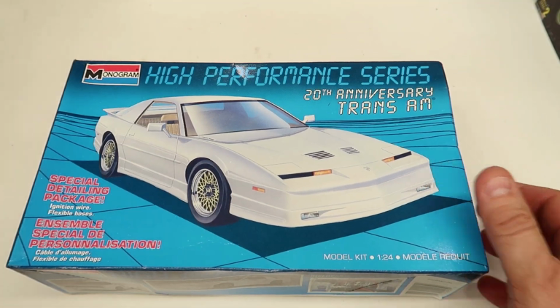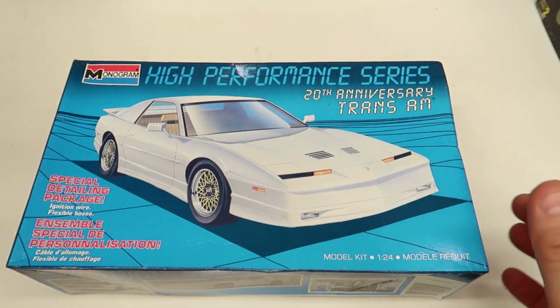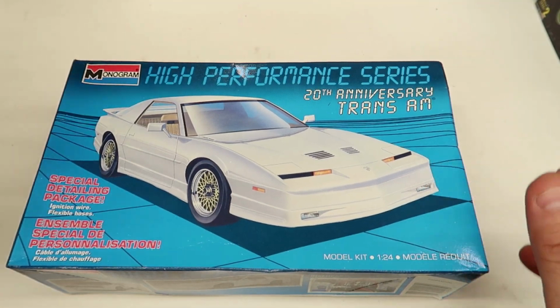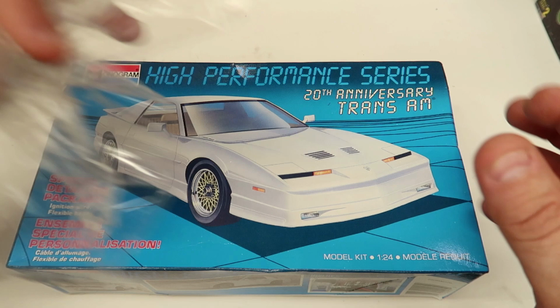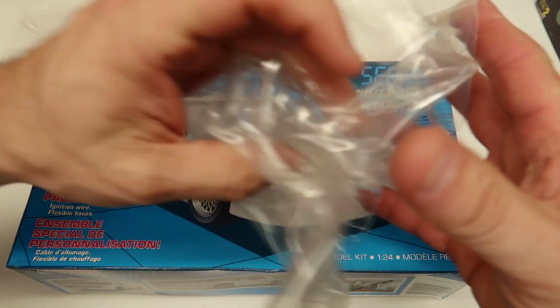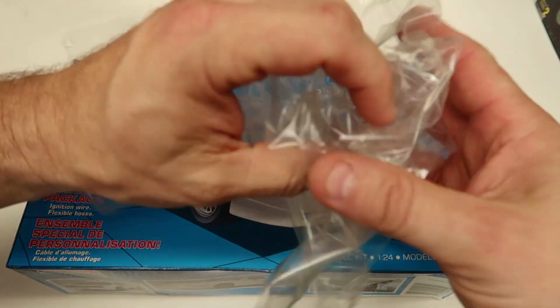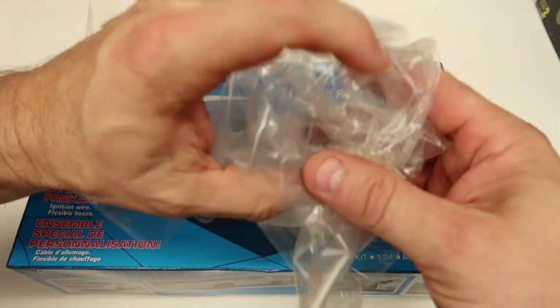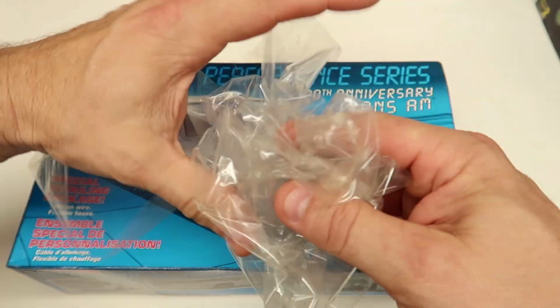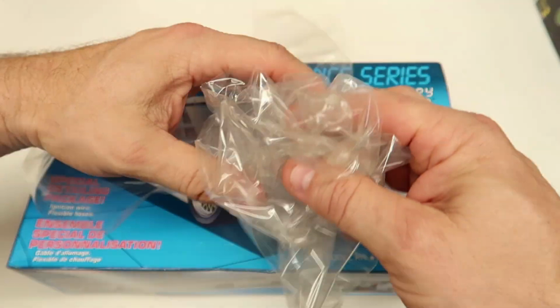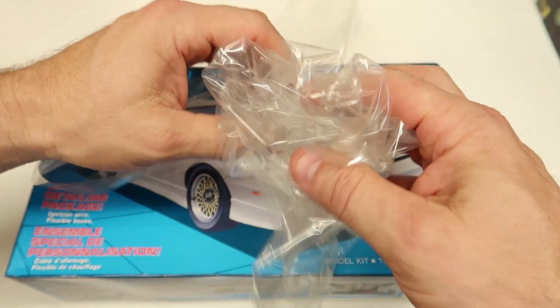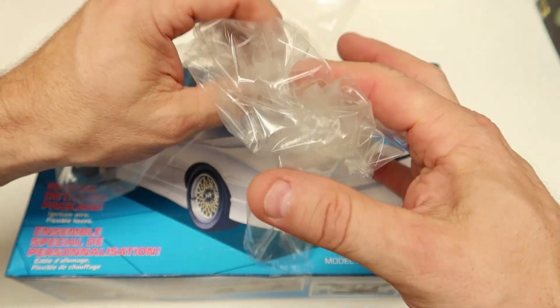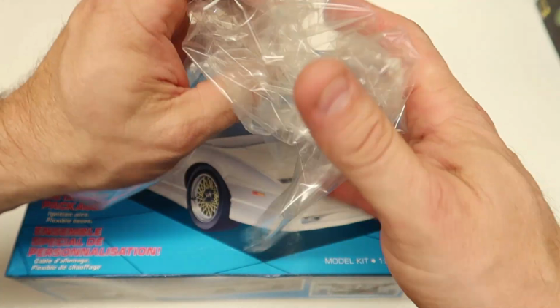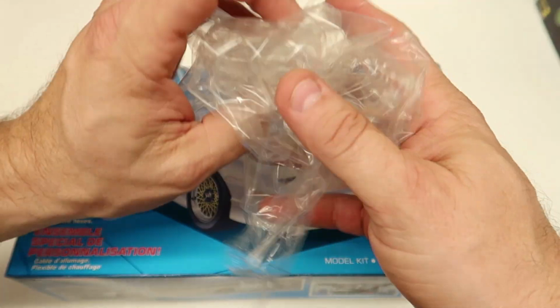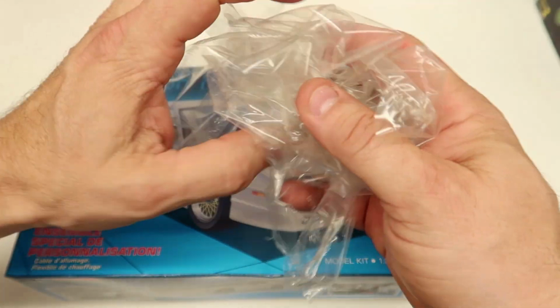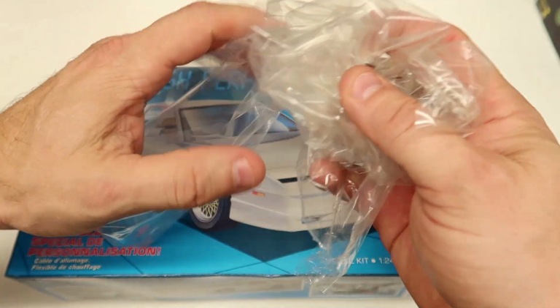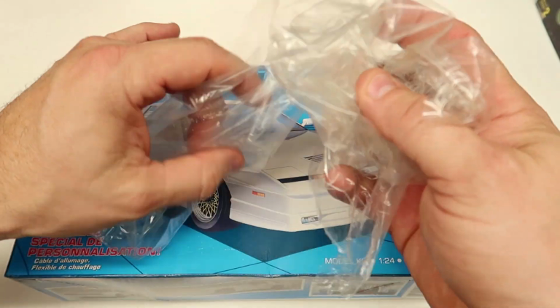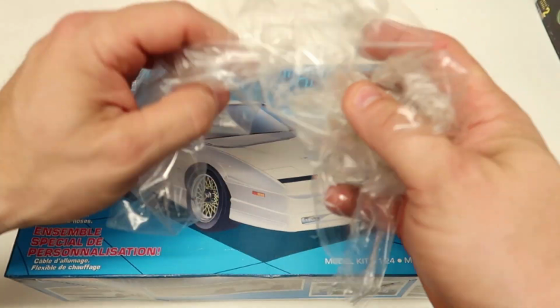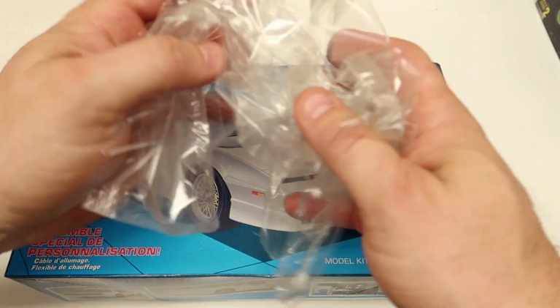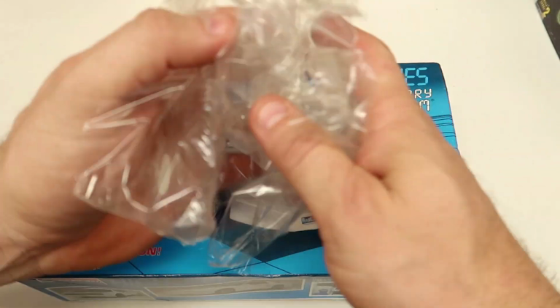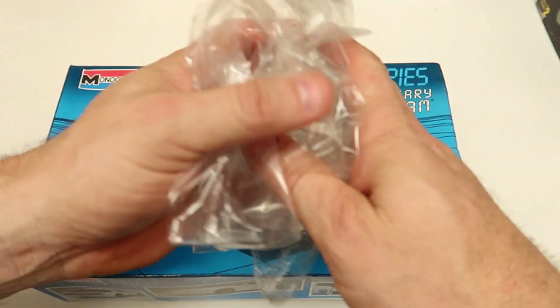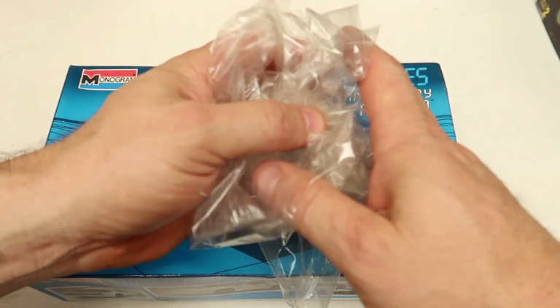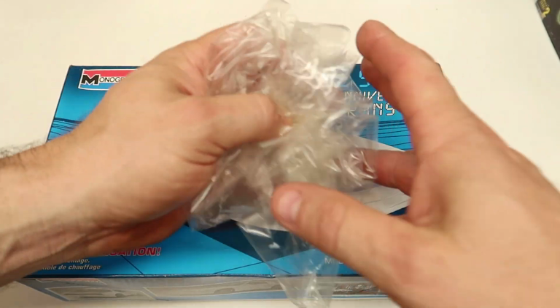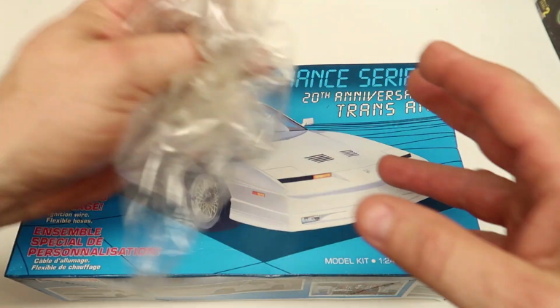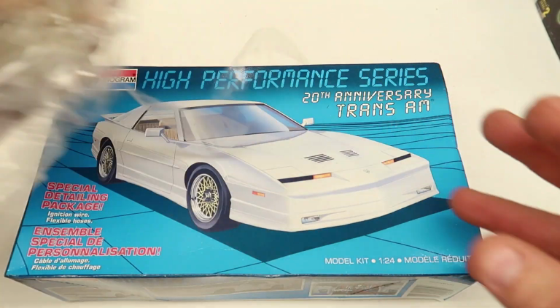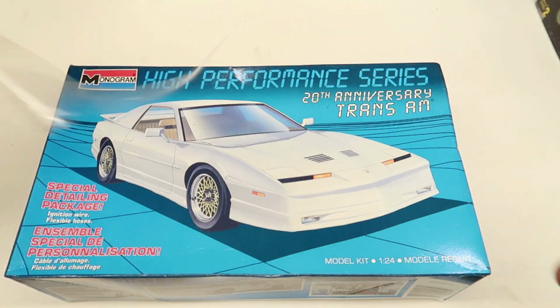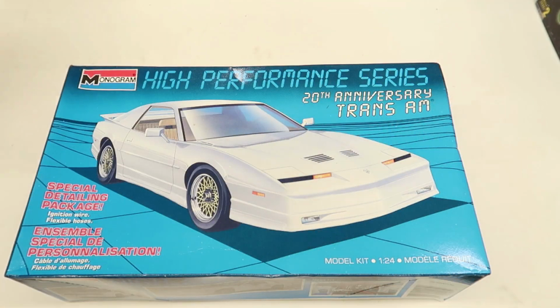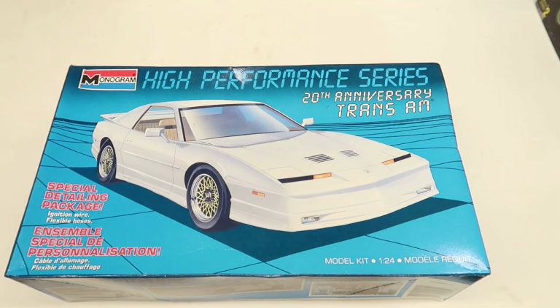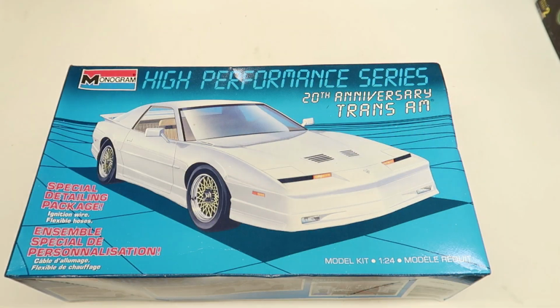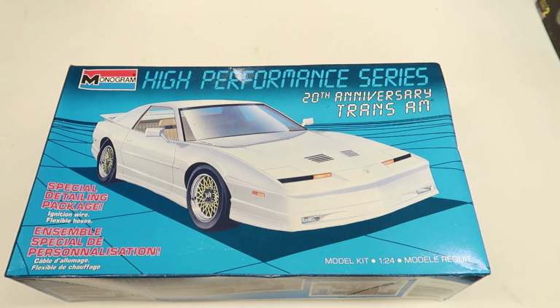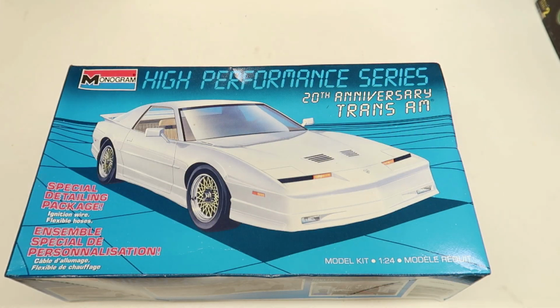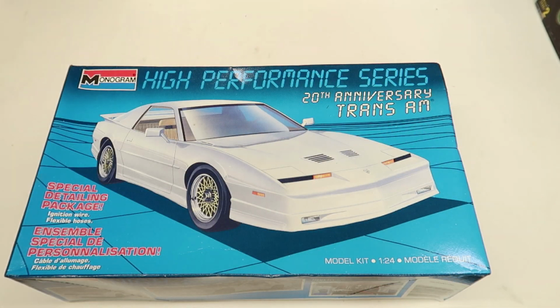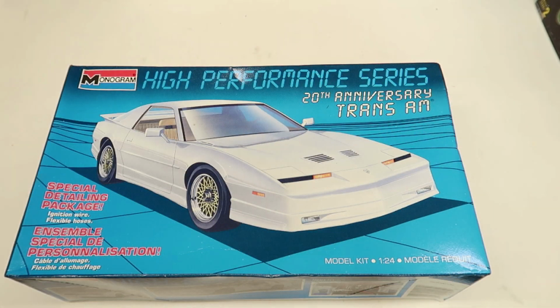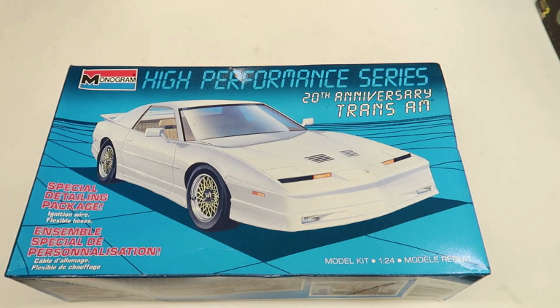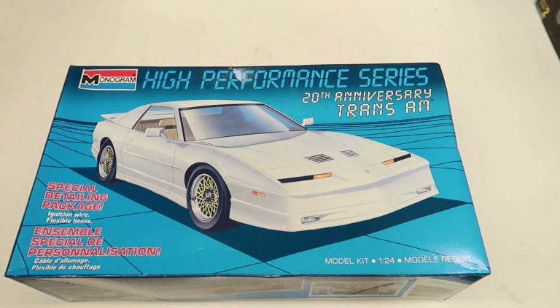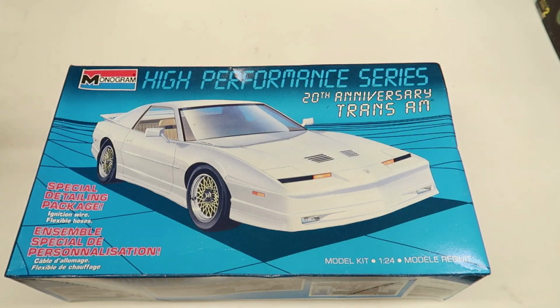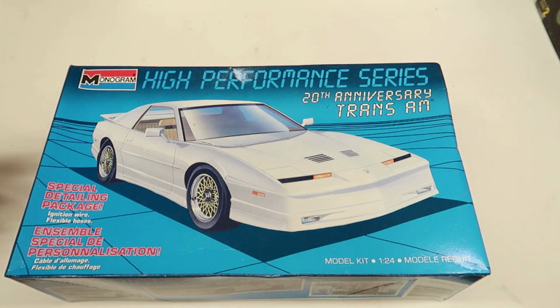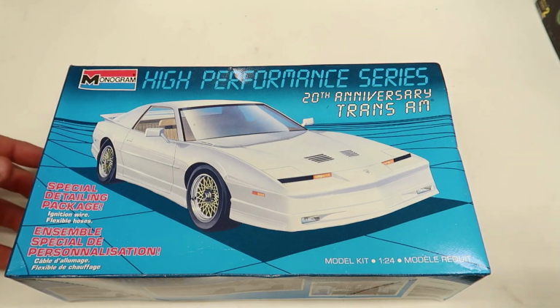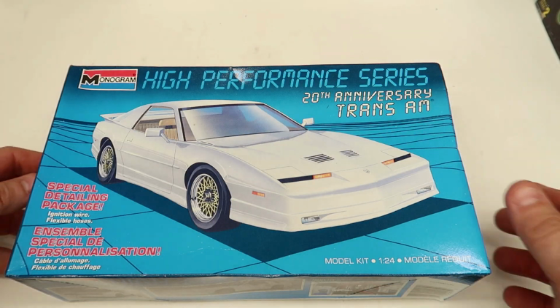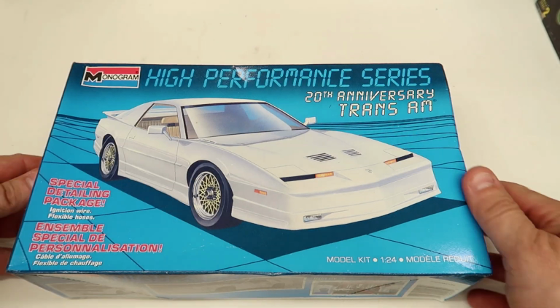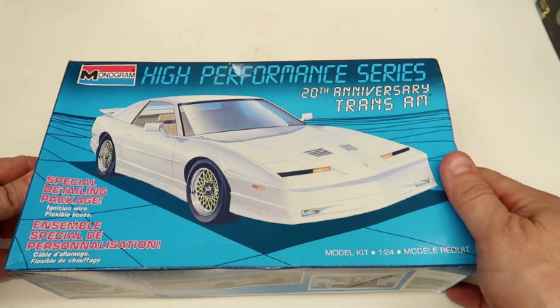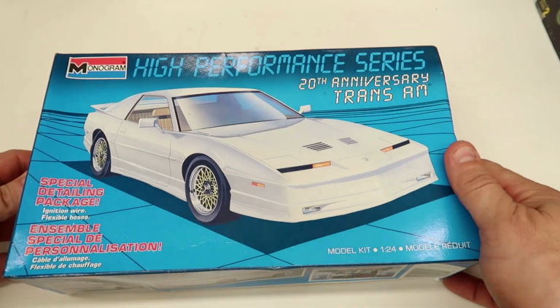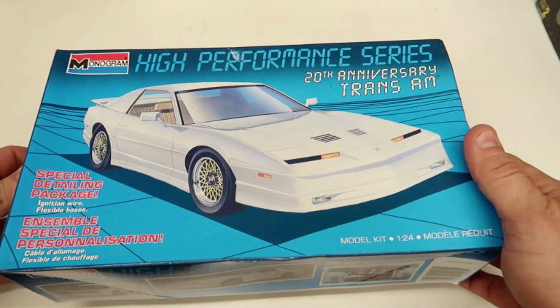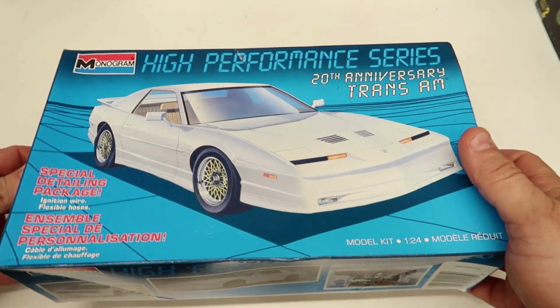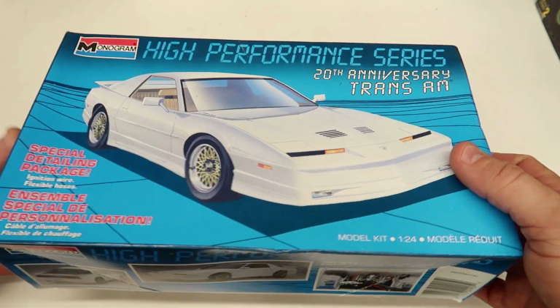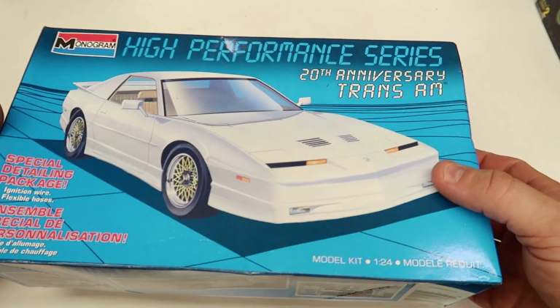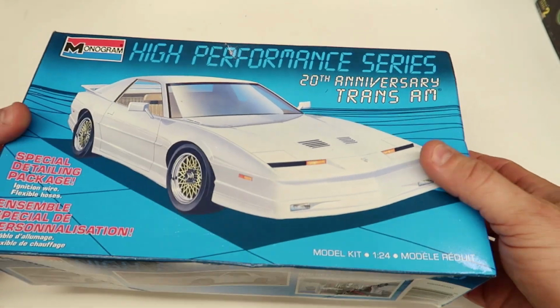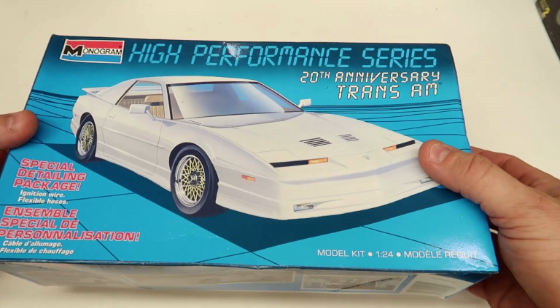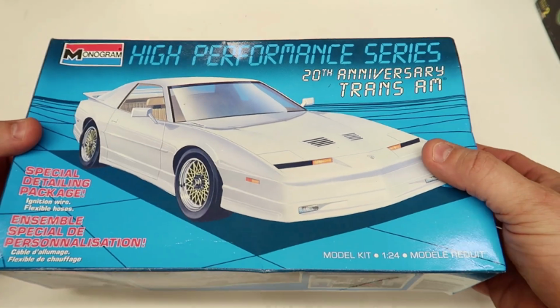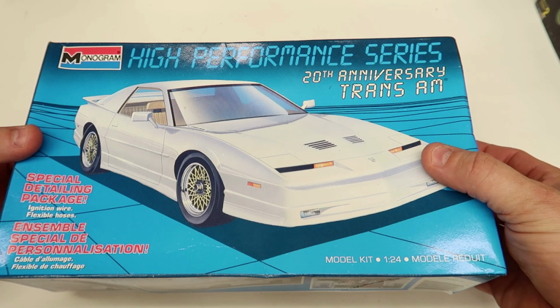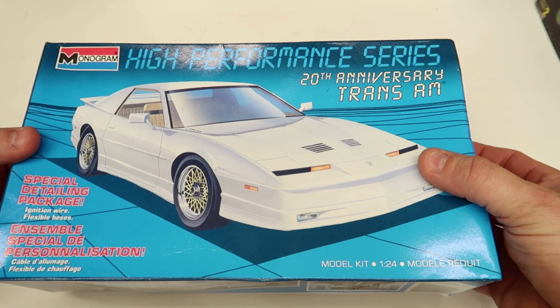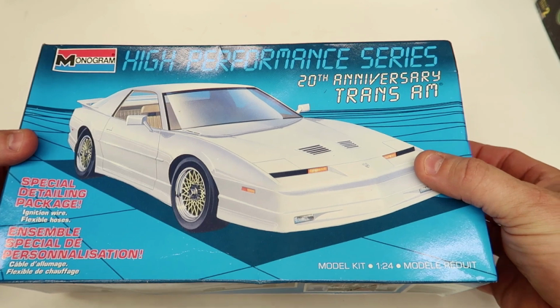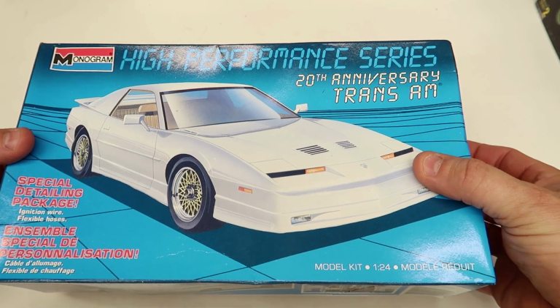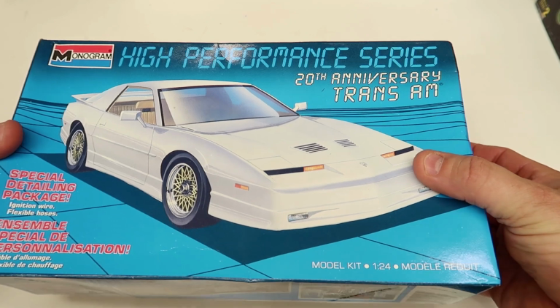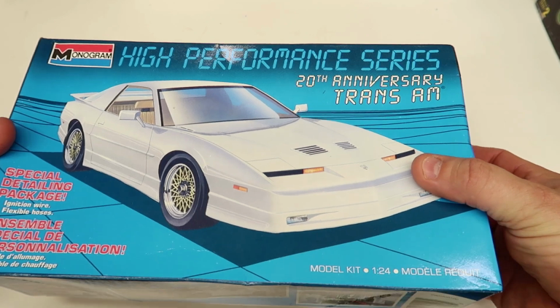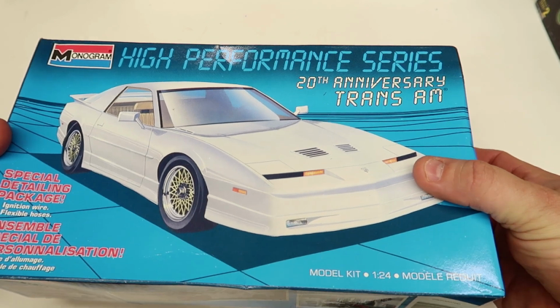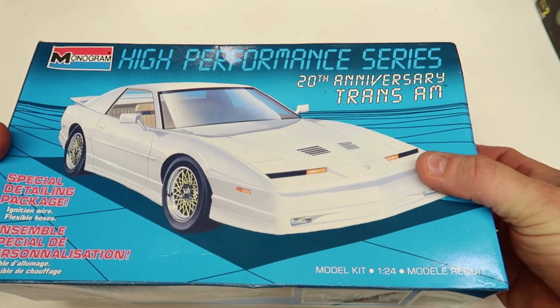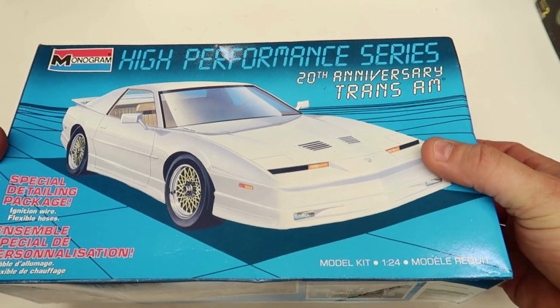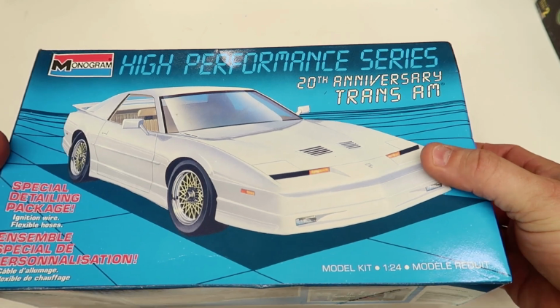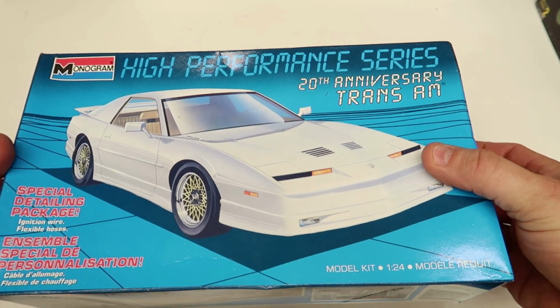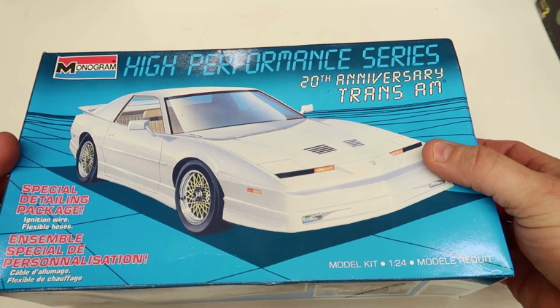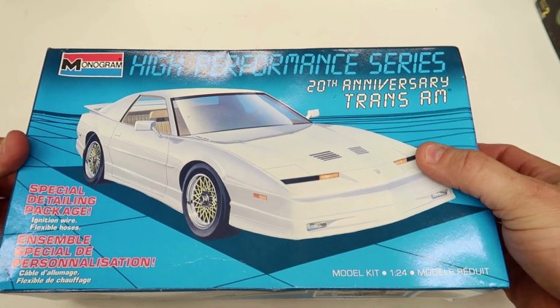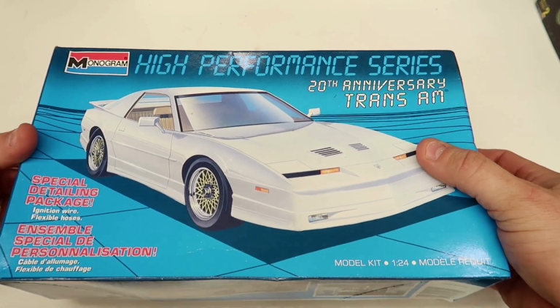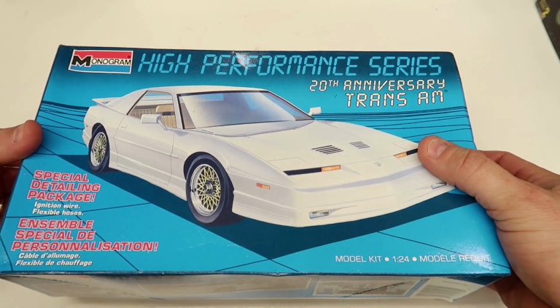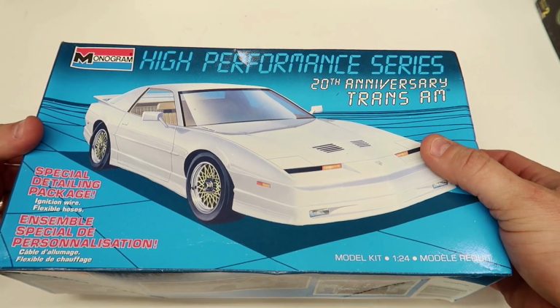Listen to that. 1989 — that's like 33, 34 years old. Something like that. 34.